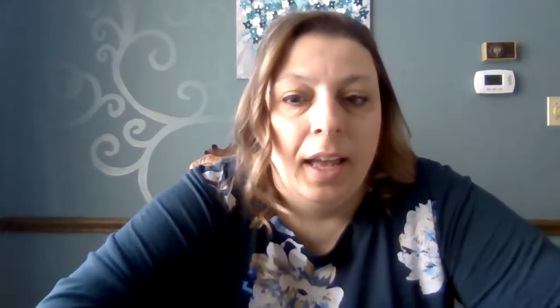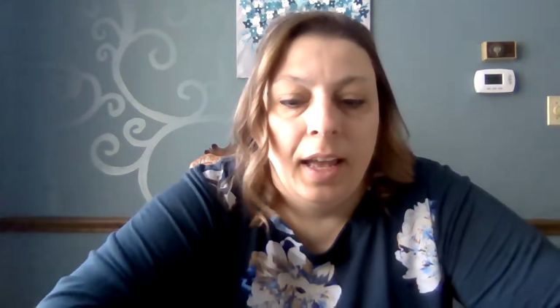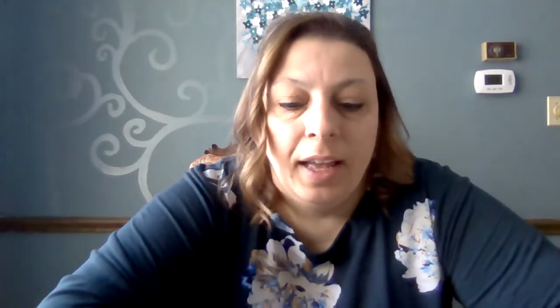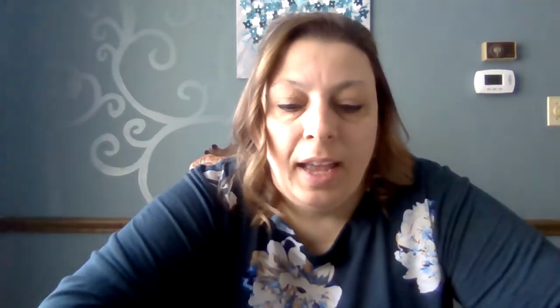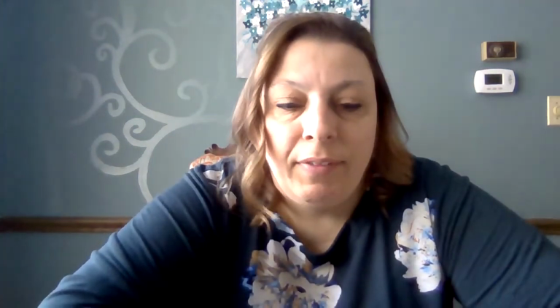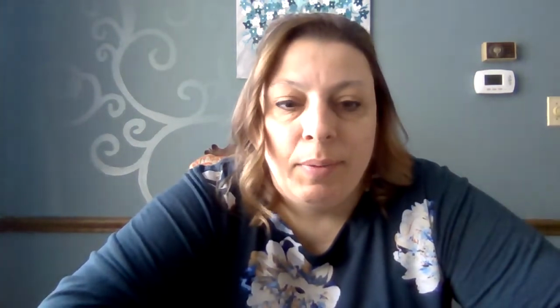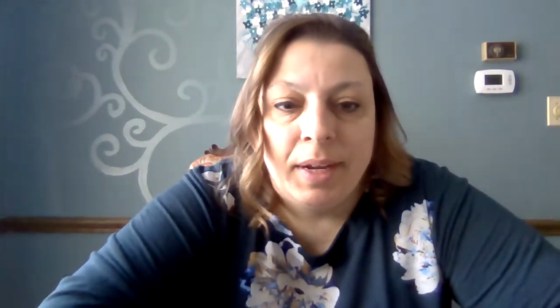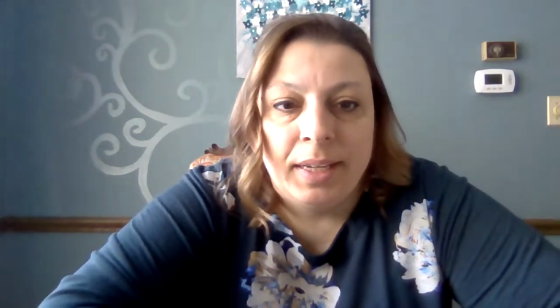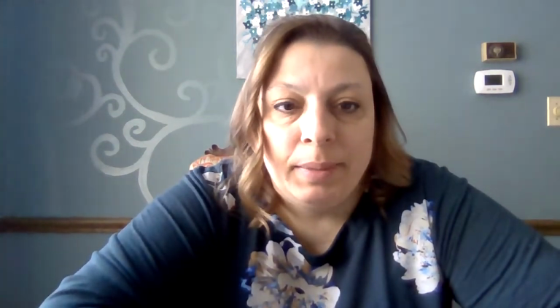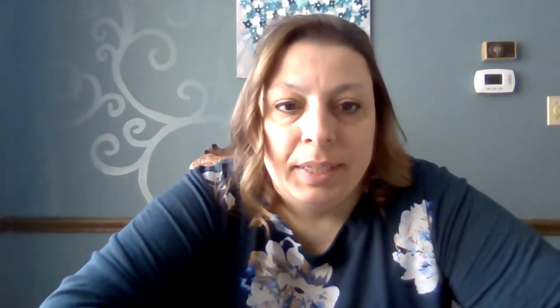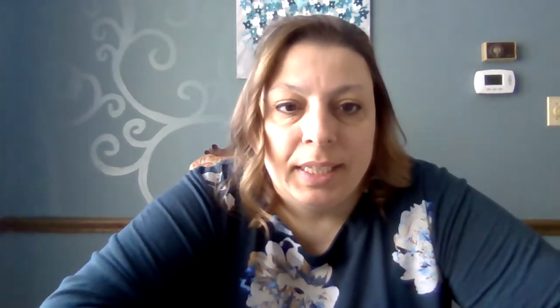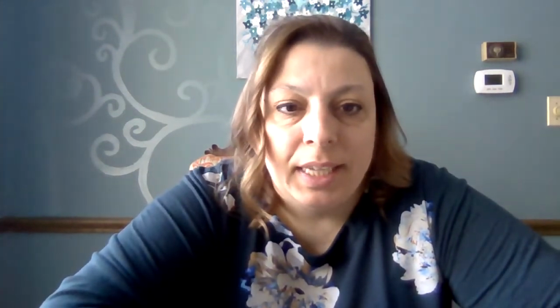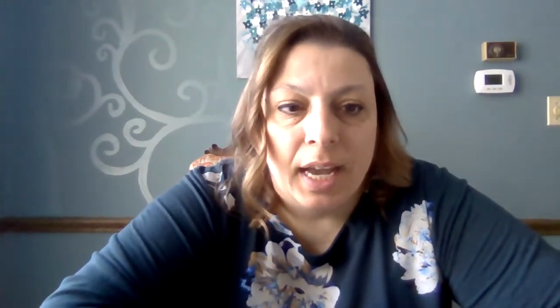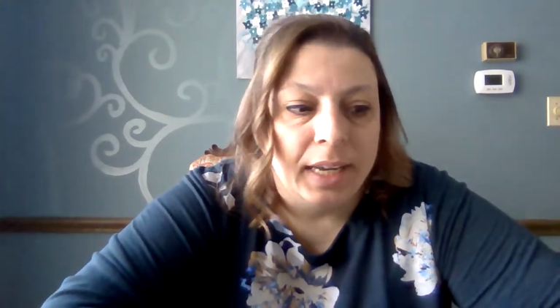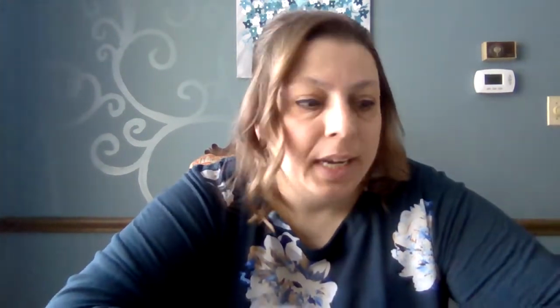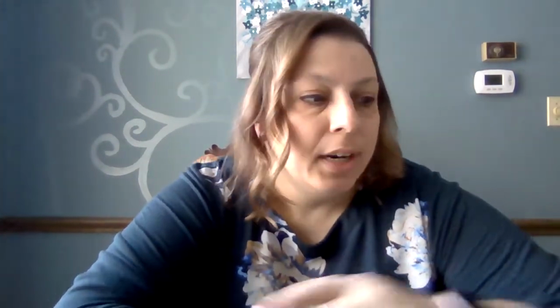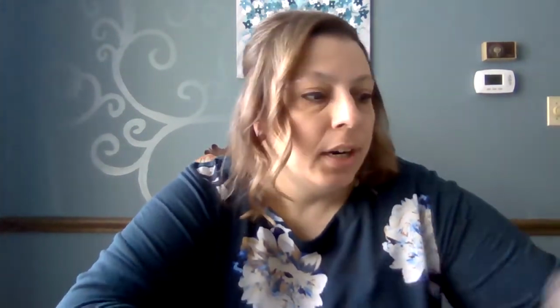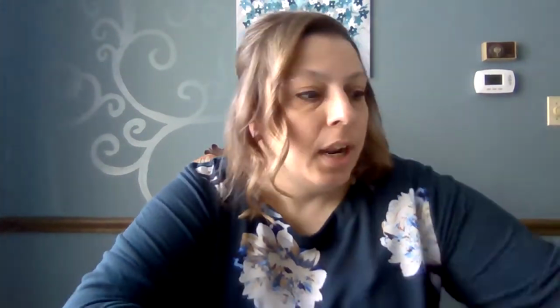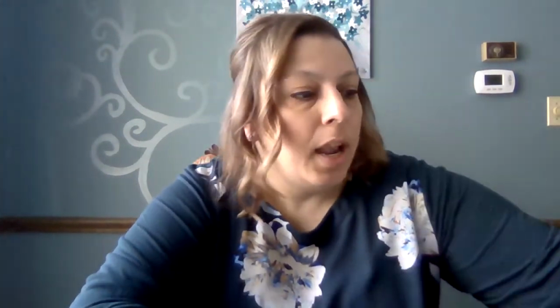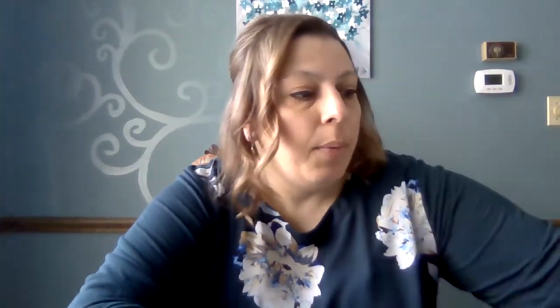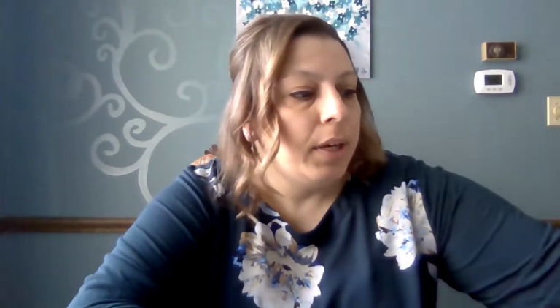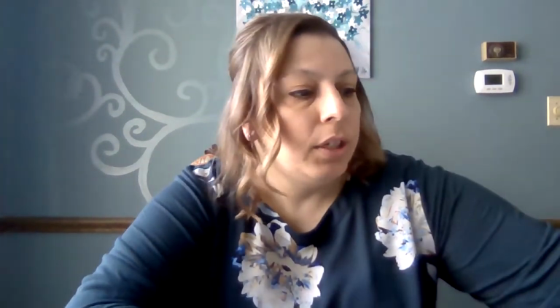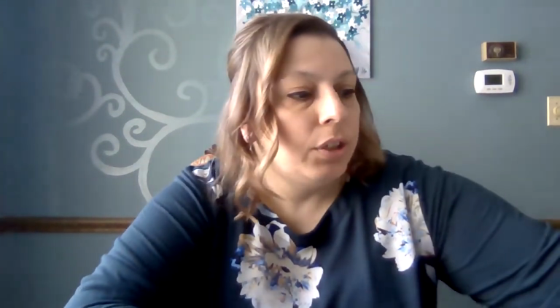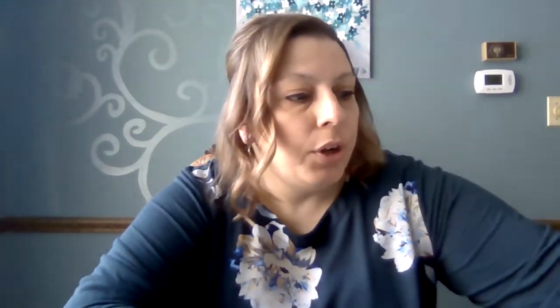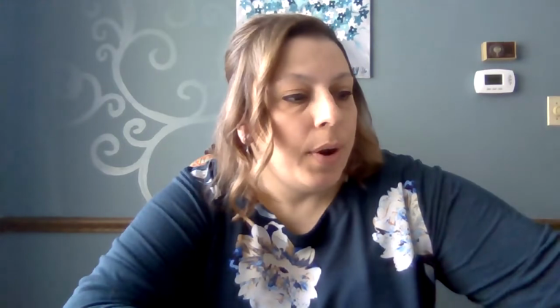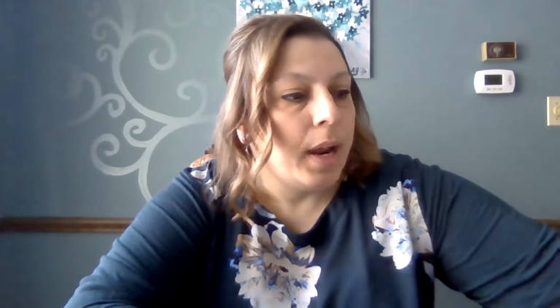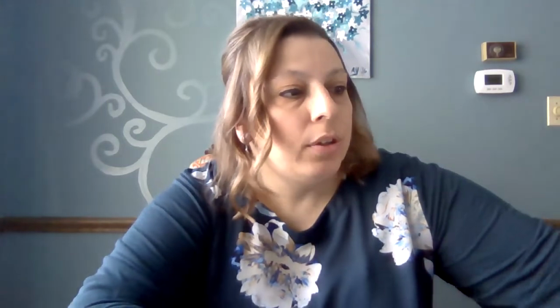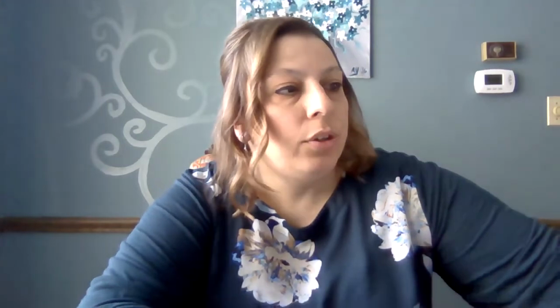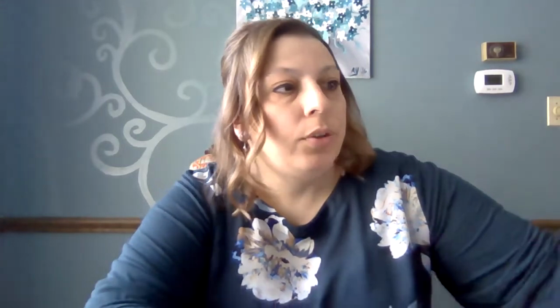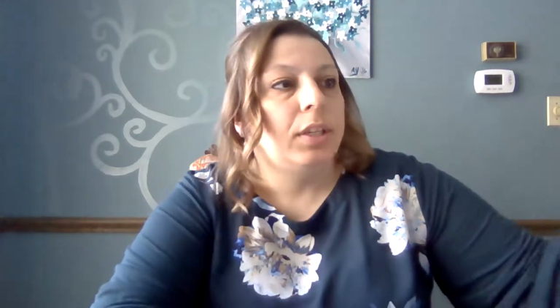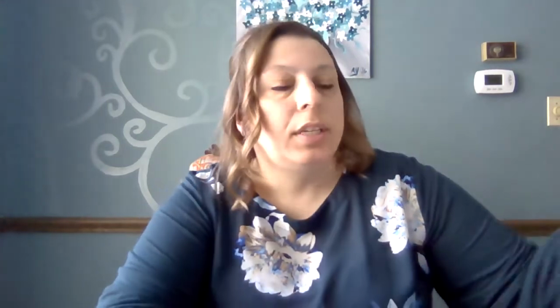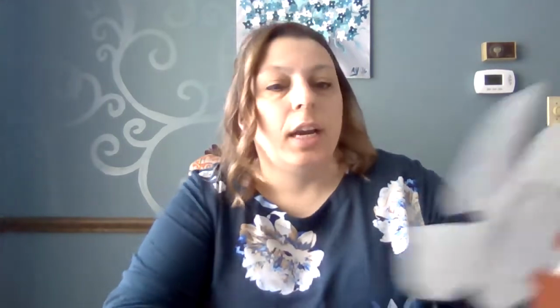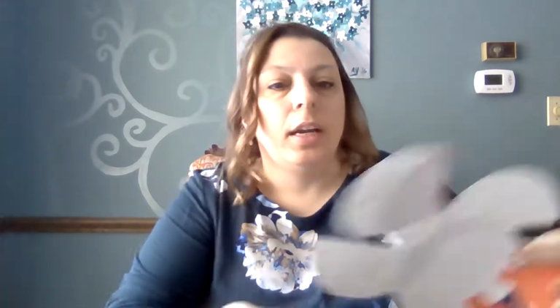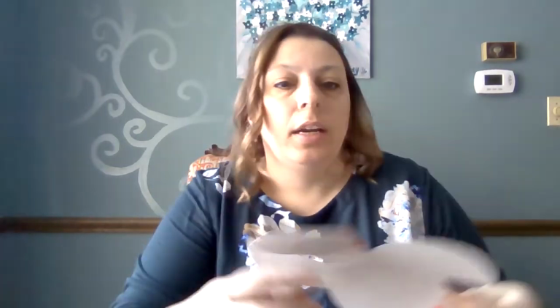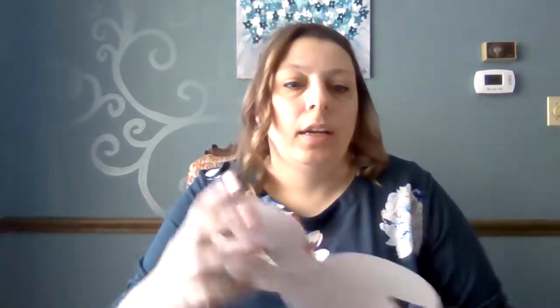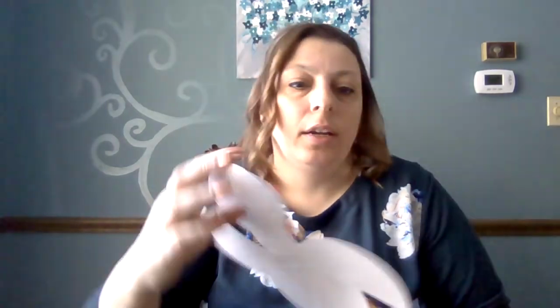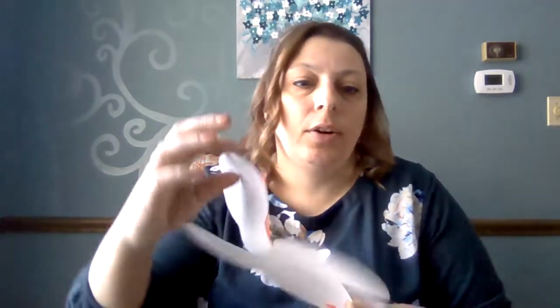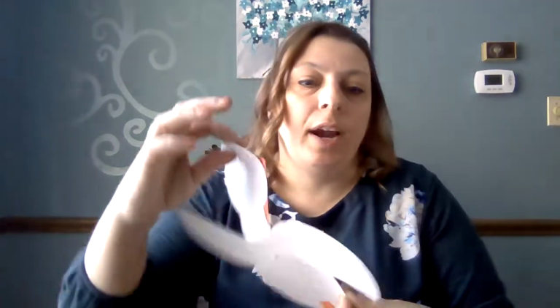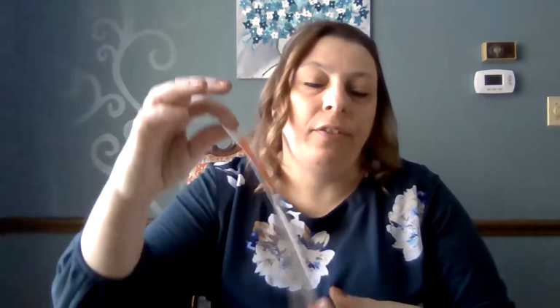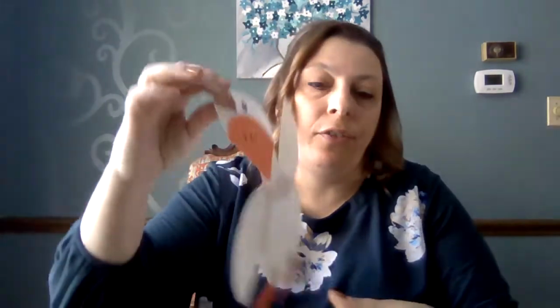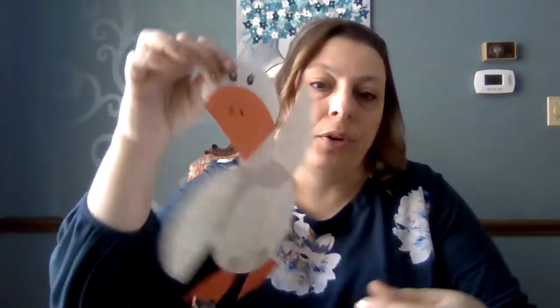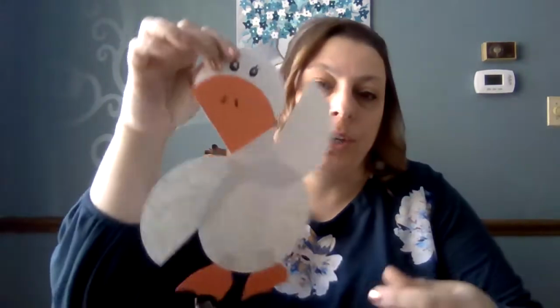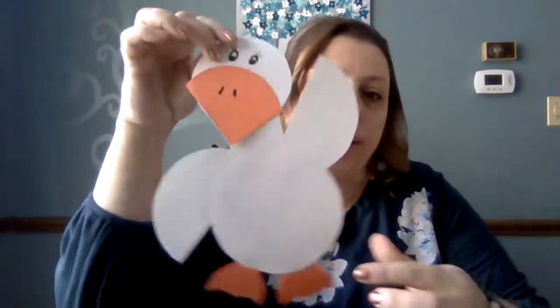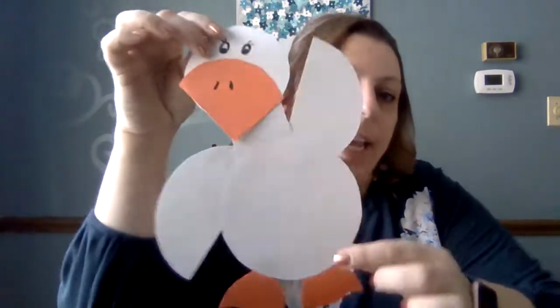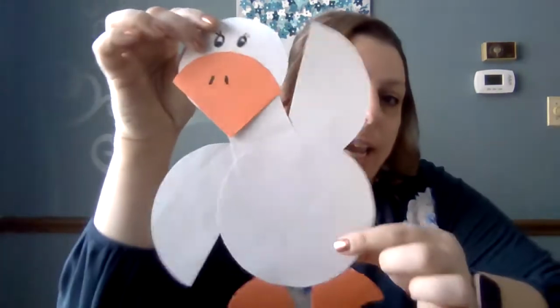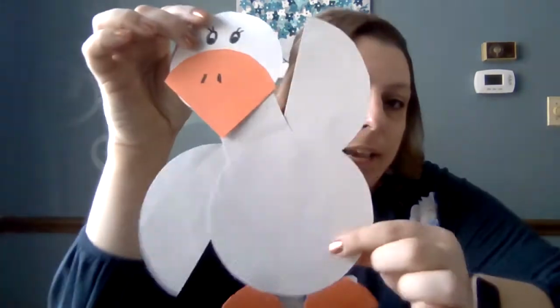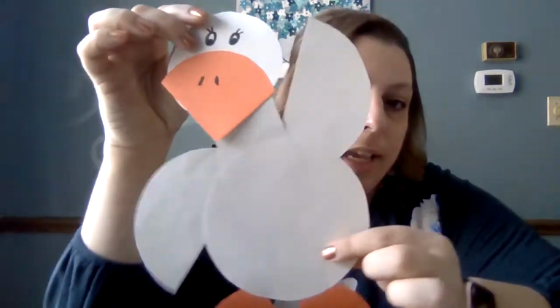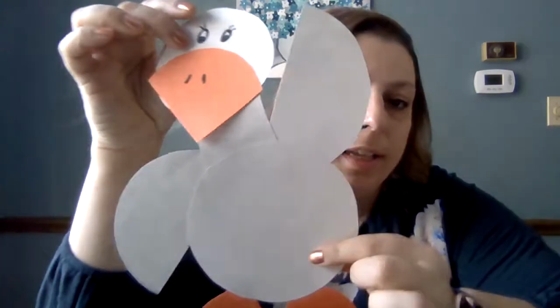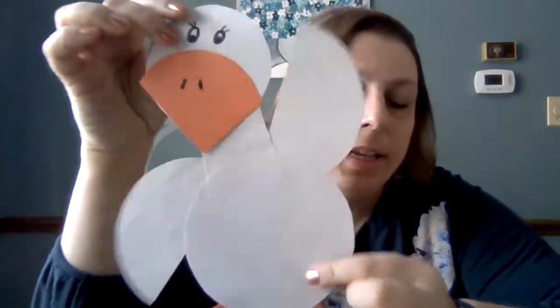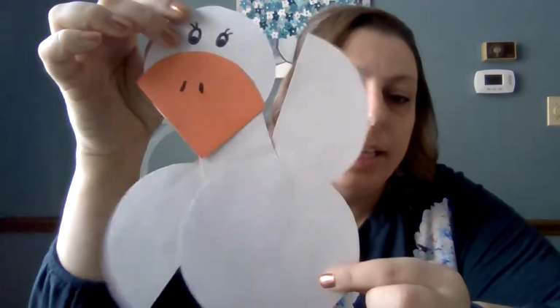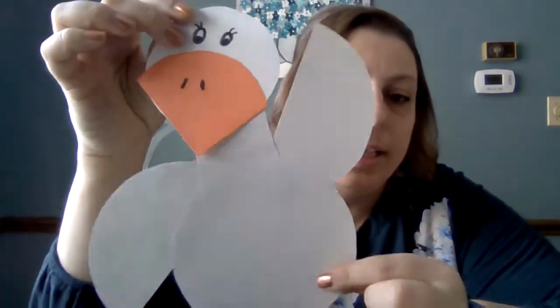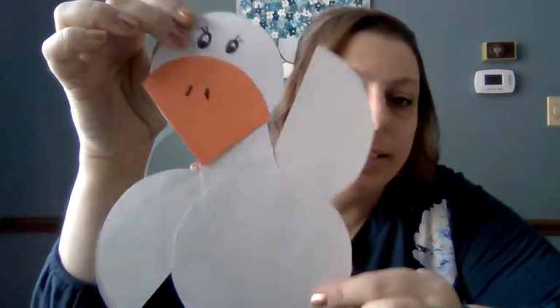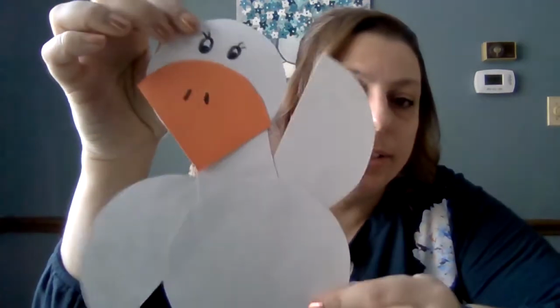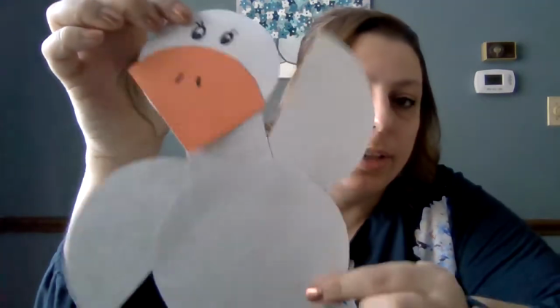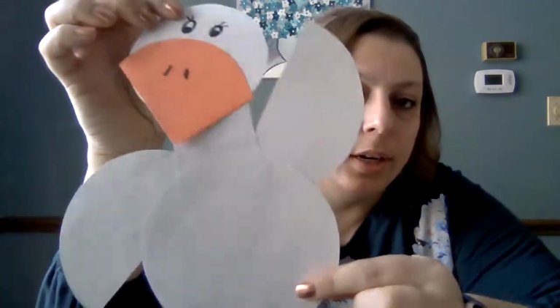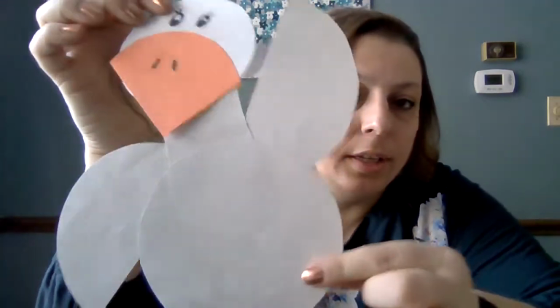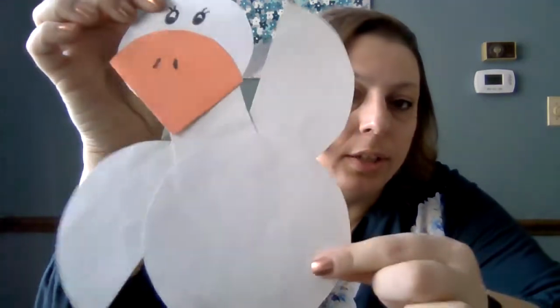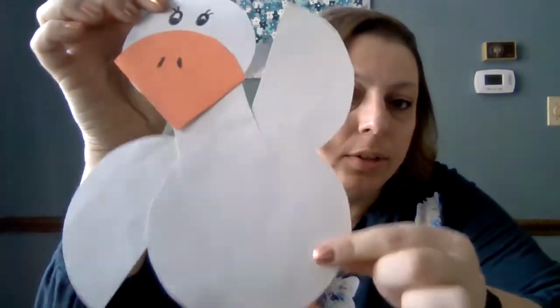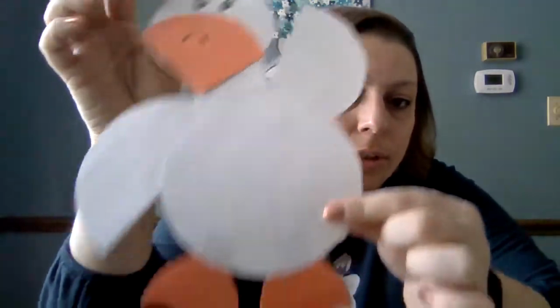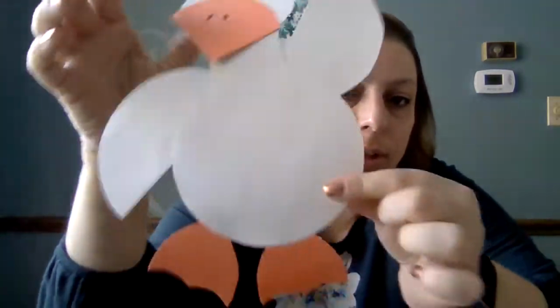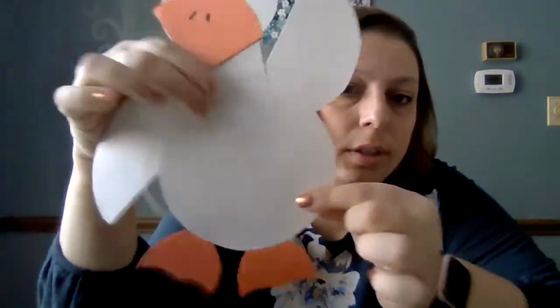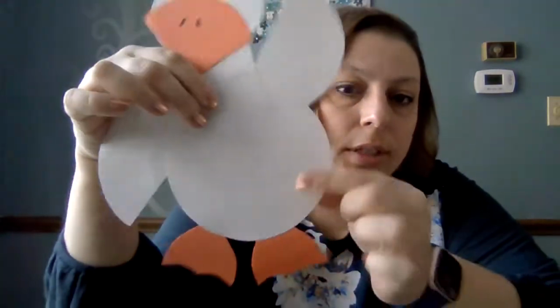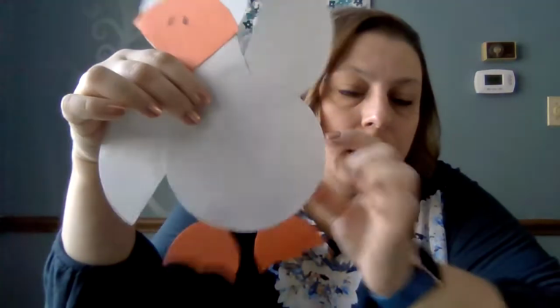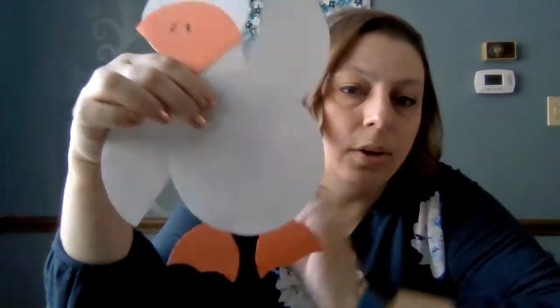Hi everyone, Mrs. Yang here. I wanted to show you how to do the duck craft for today. This is our little duck.